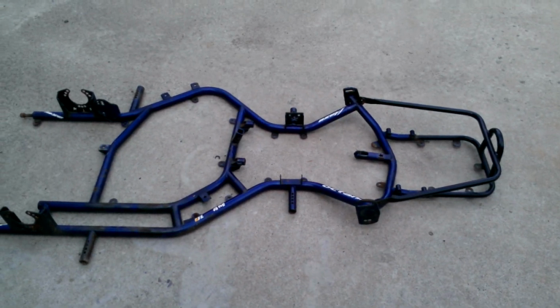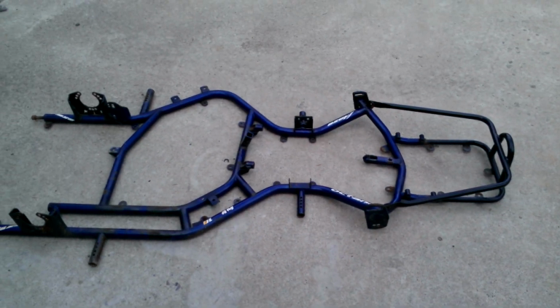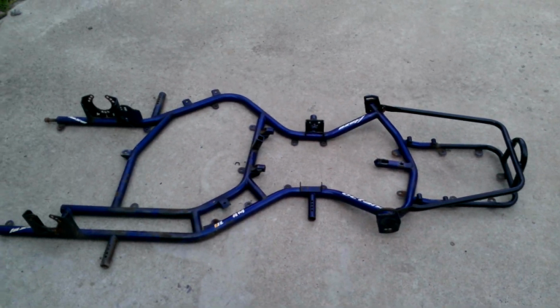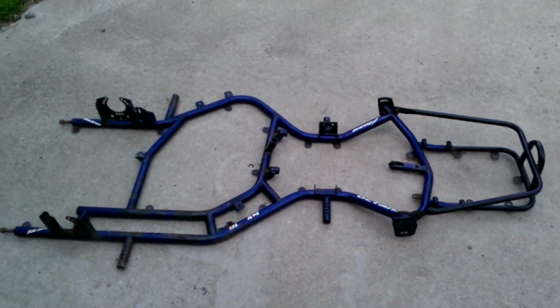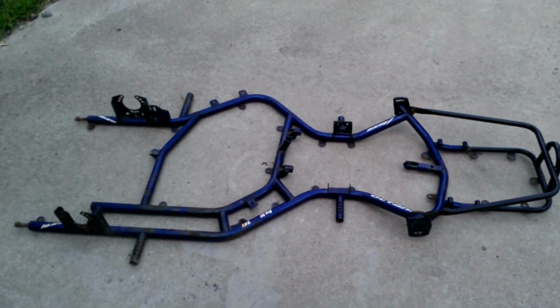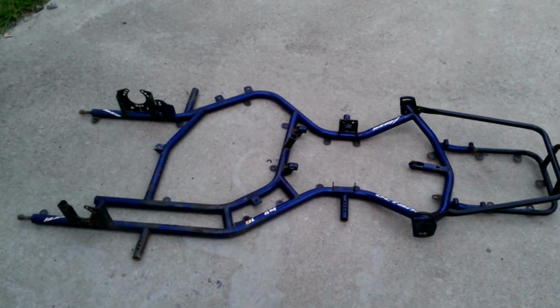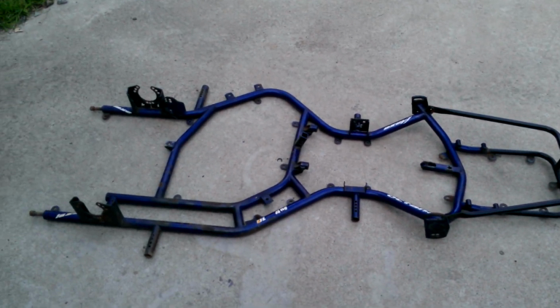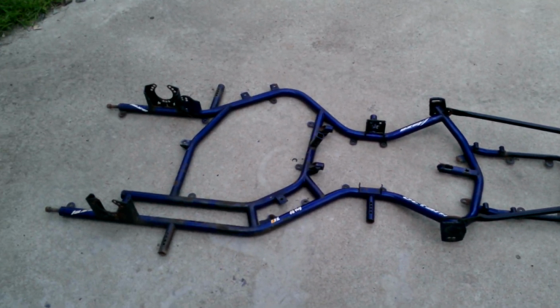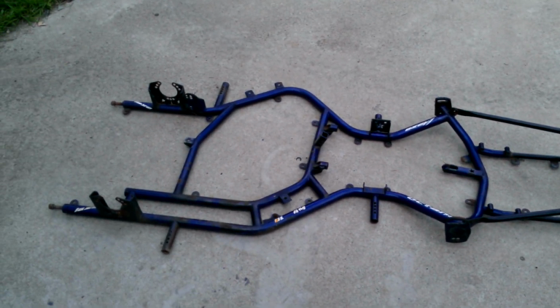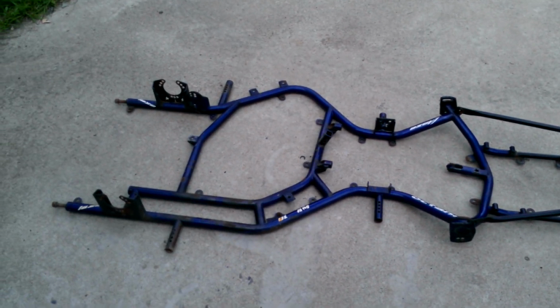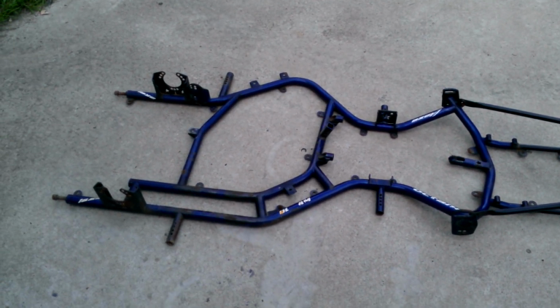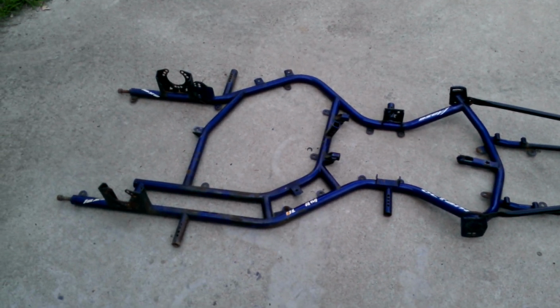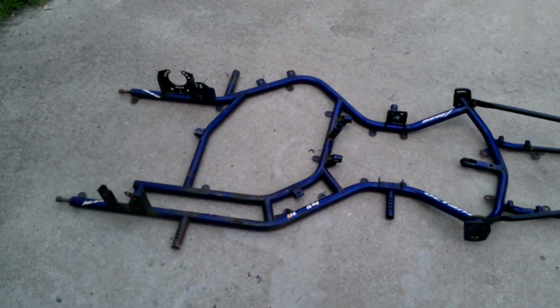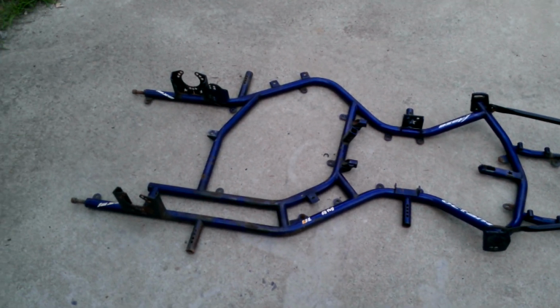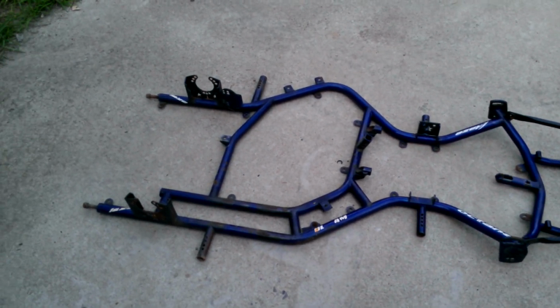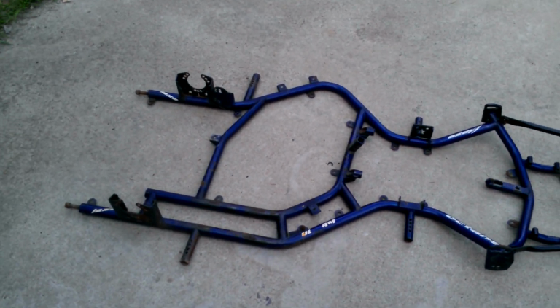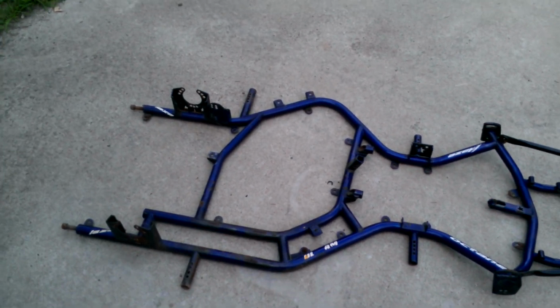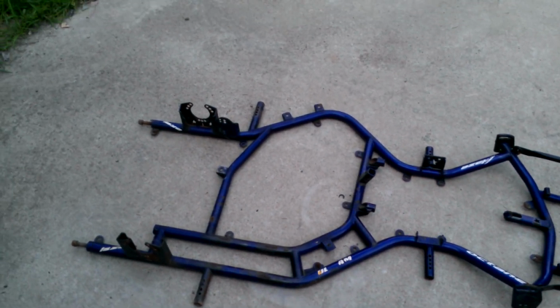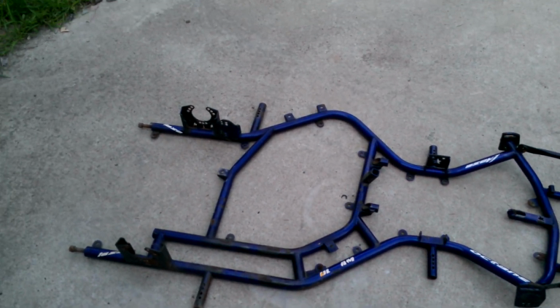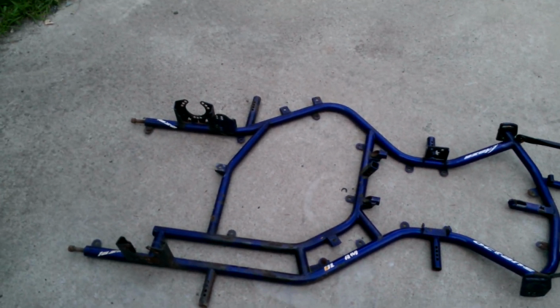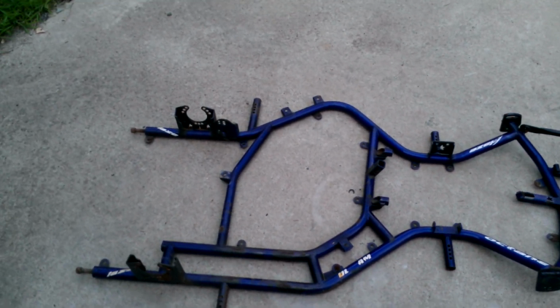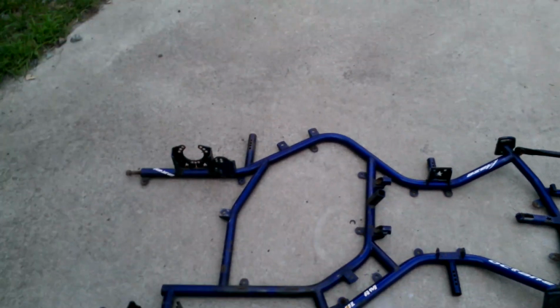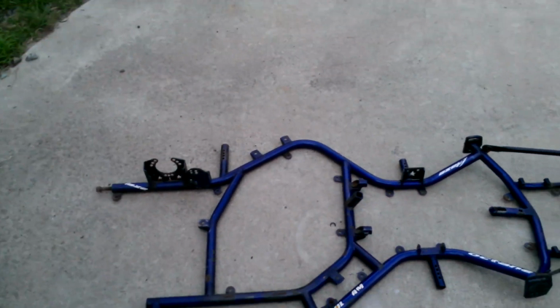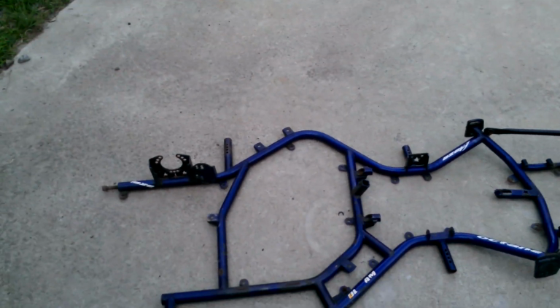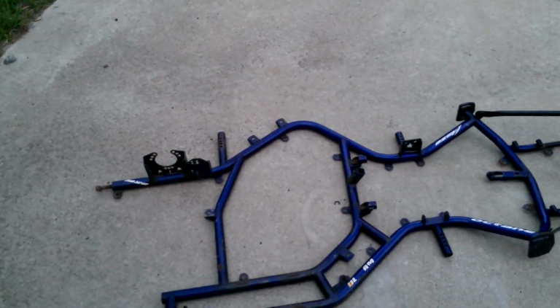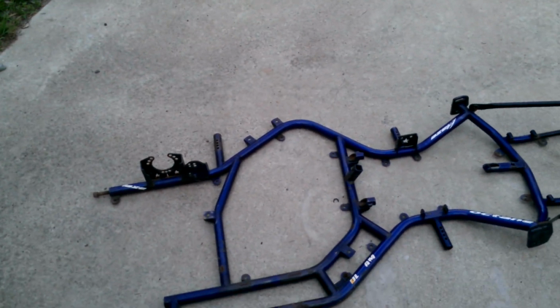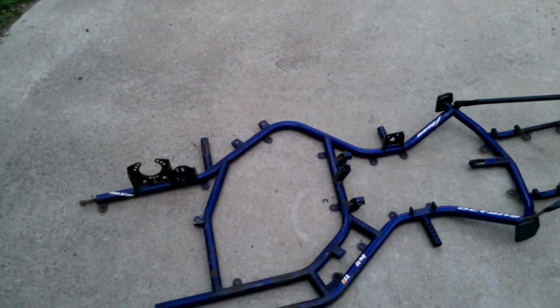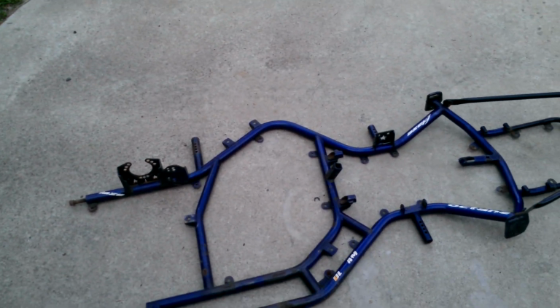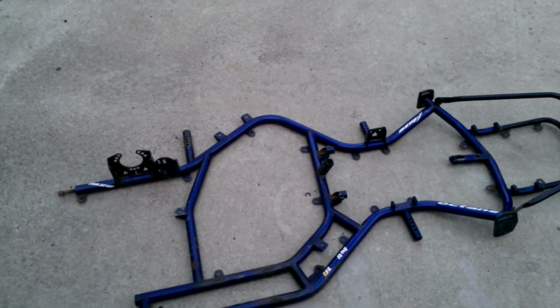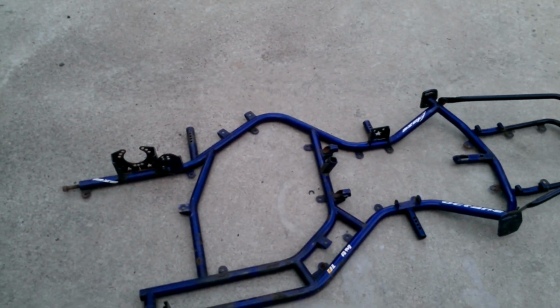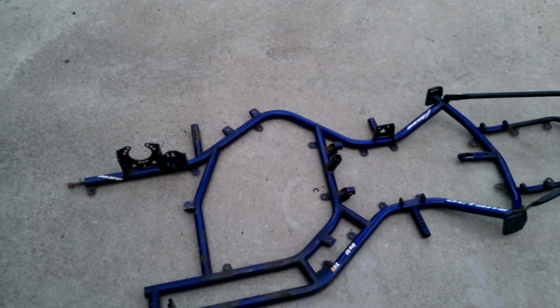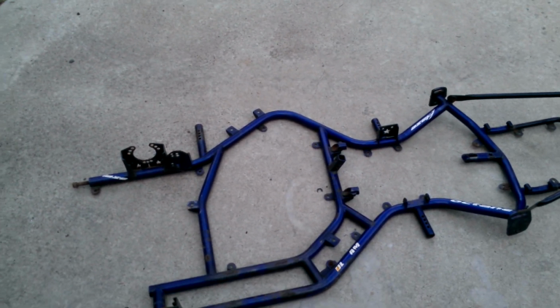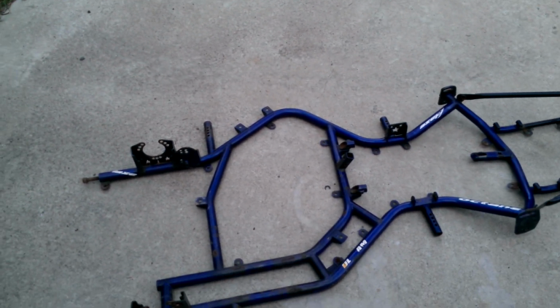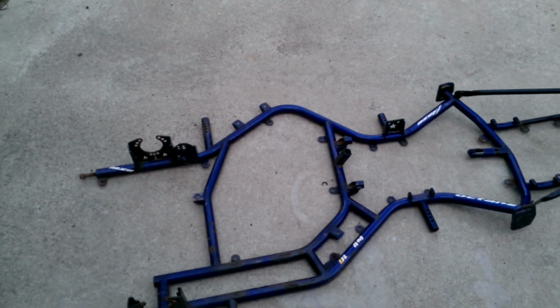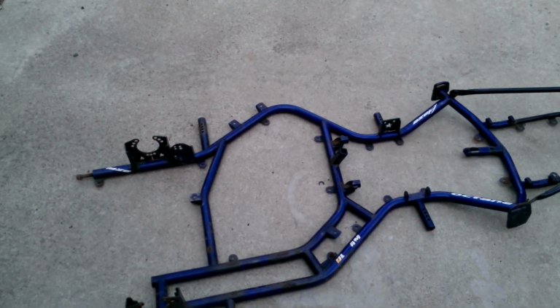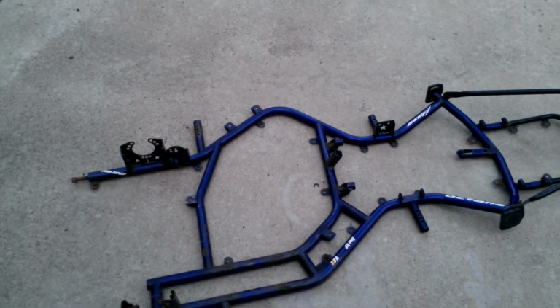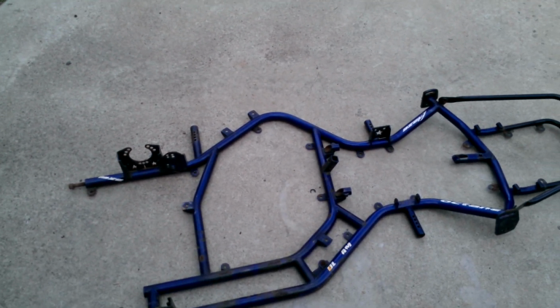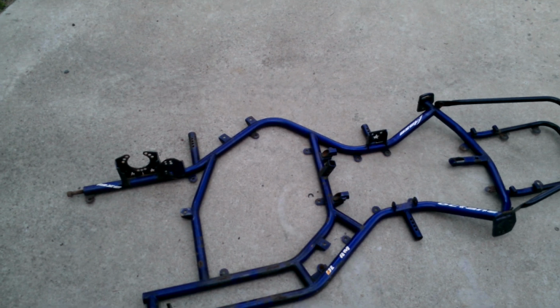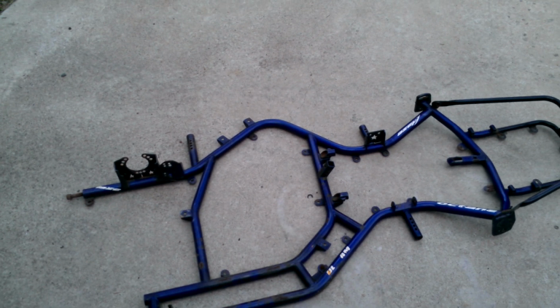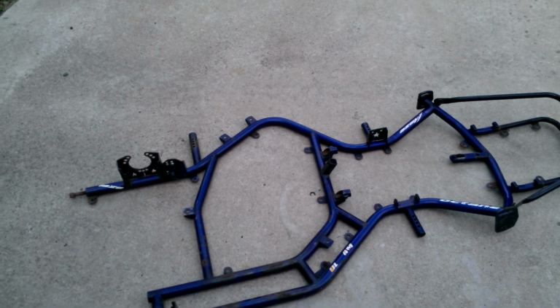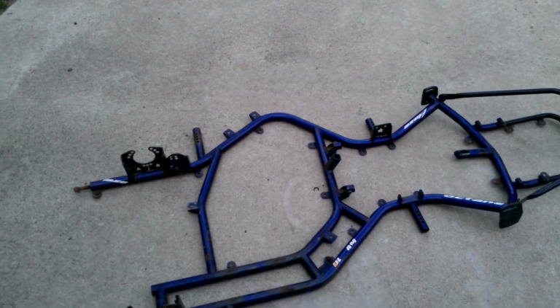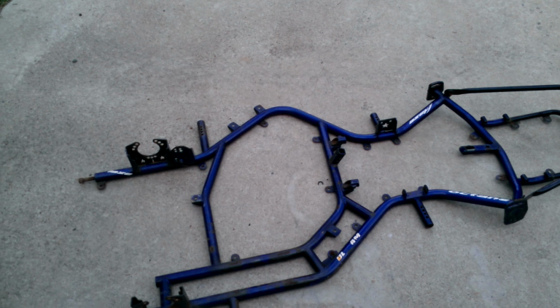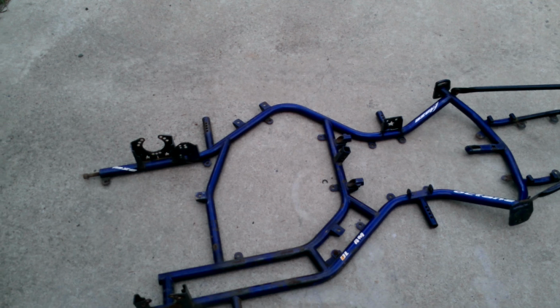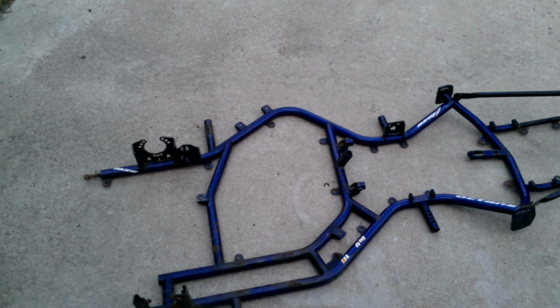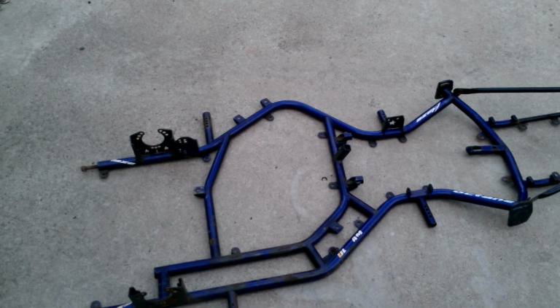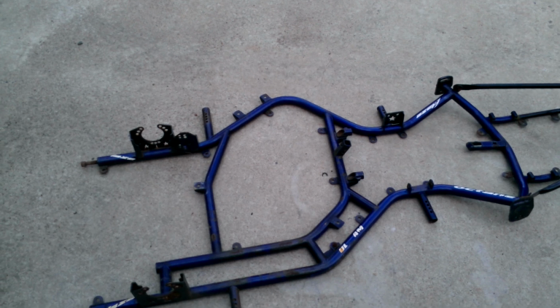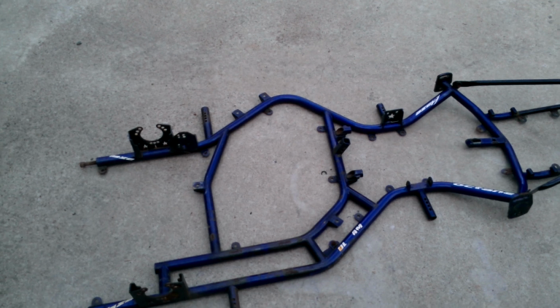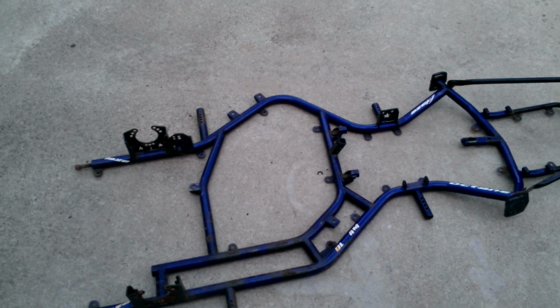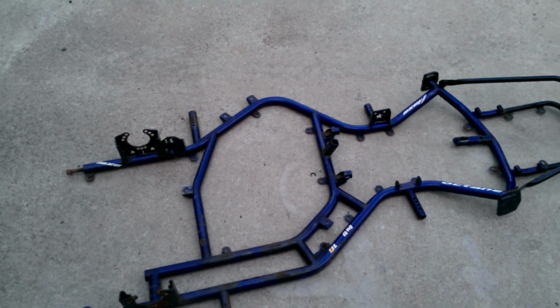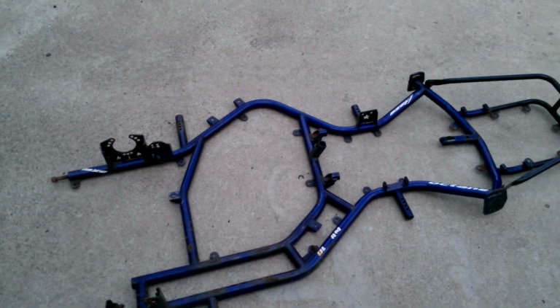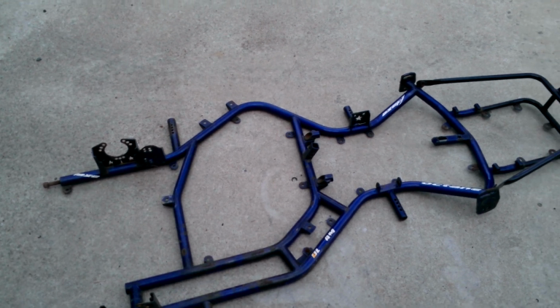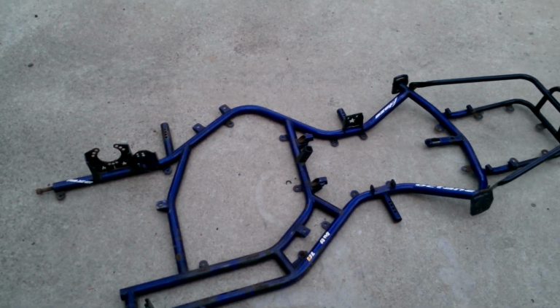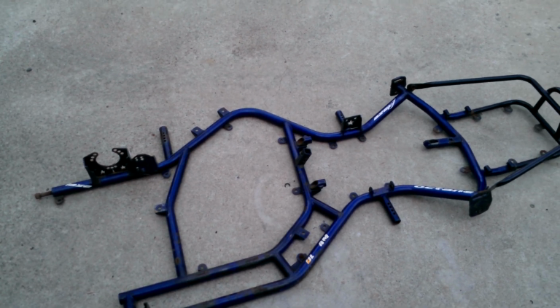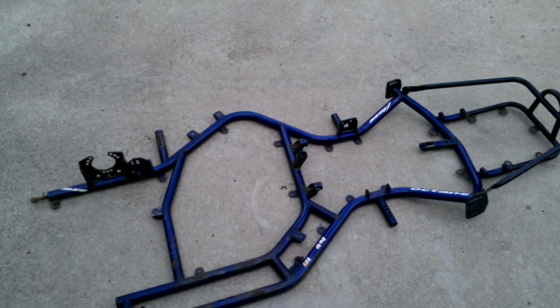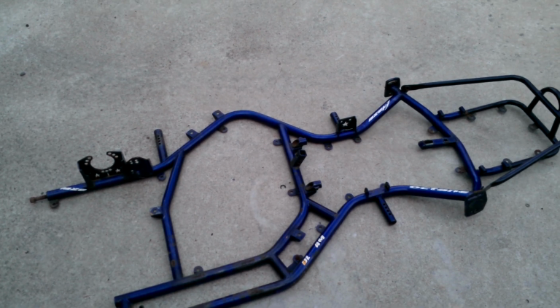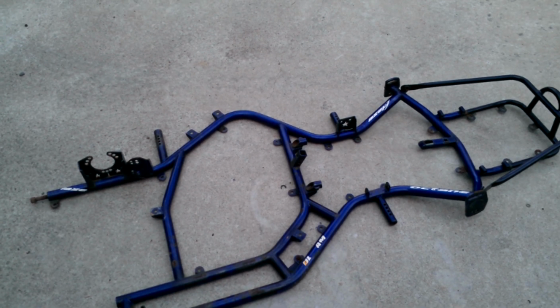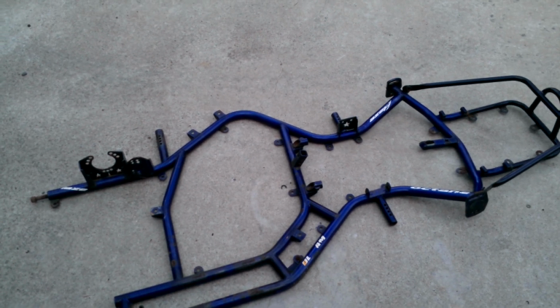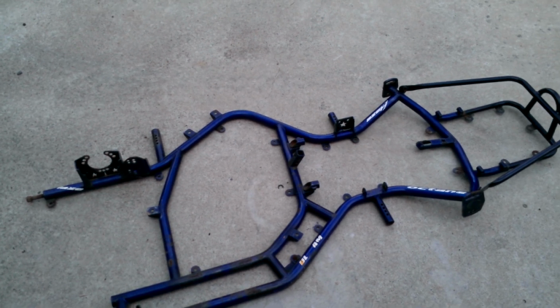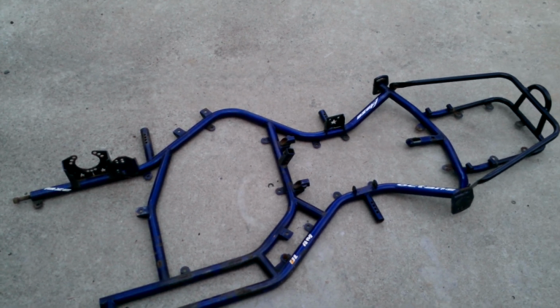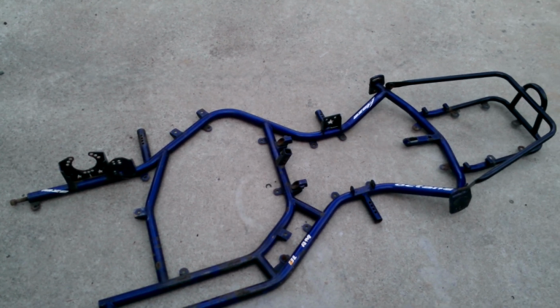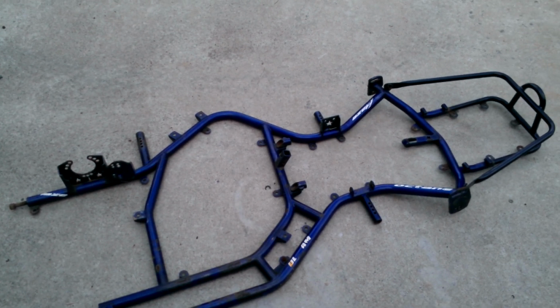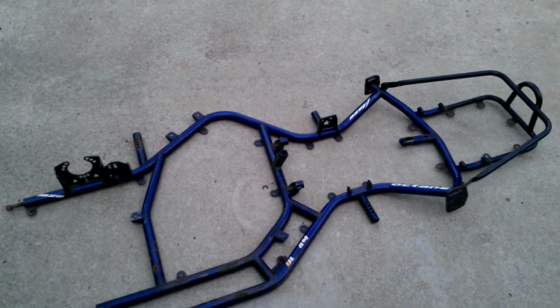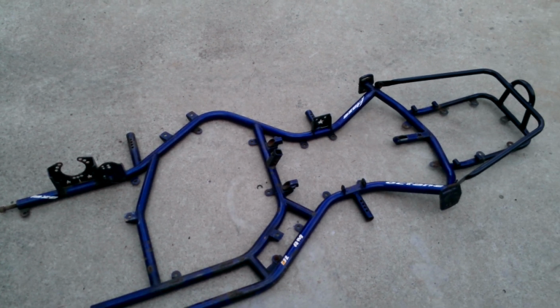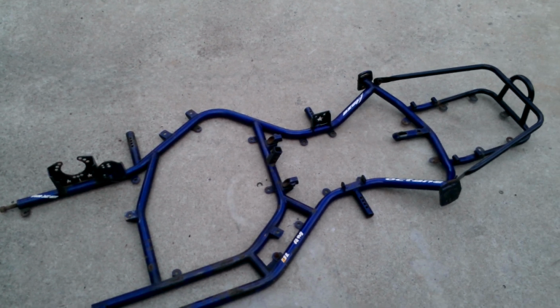Alright YouTube, this is a video mainly for Craigslist. I don't know much about this — I don't know a whole lot about go-karts.